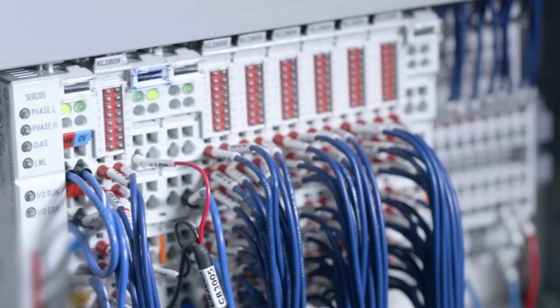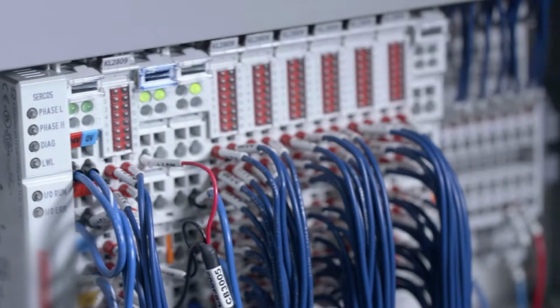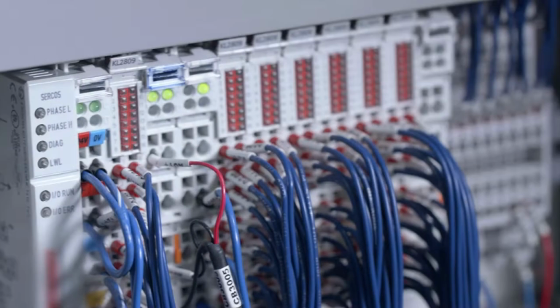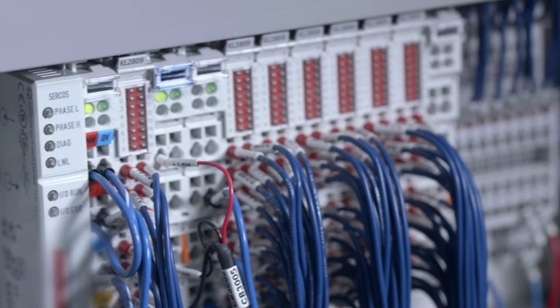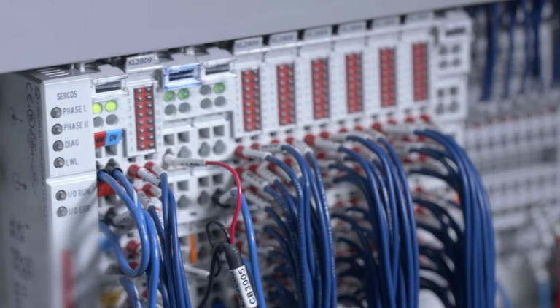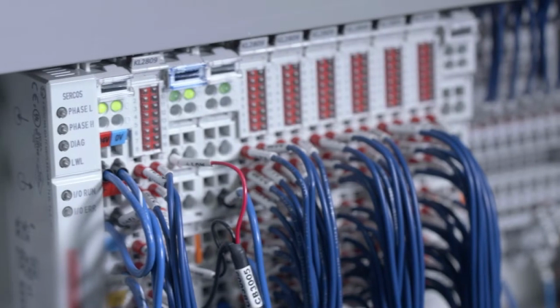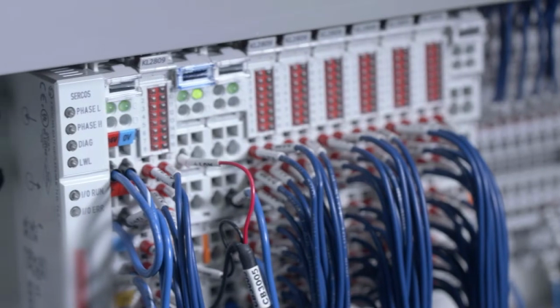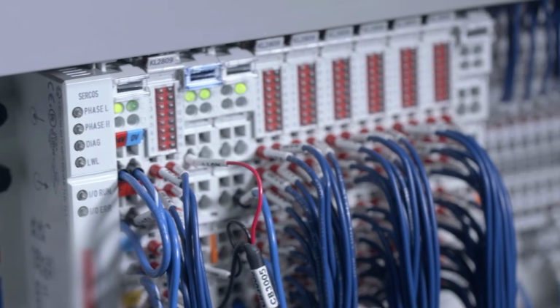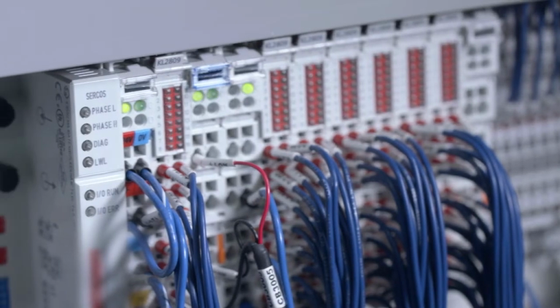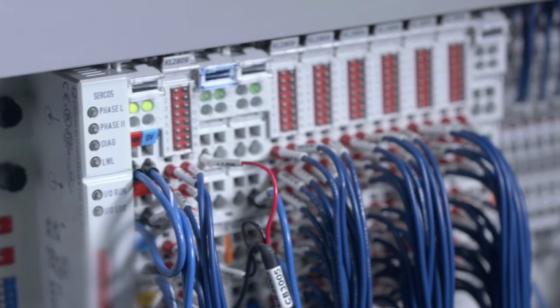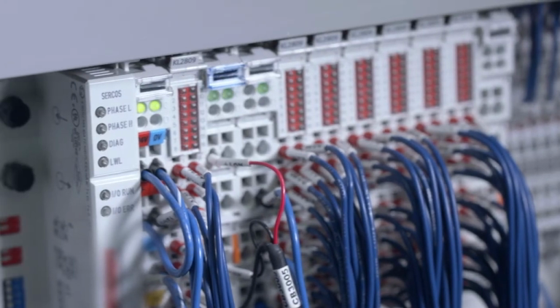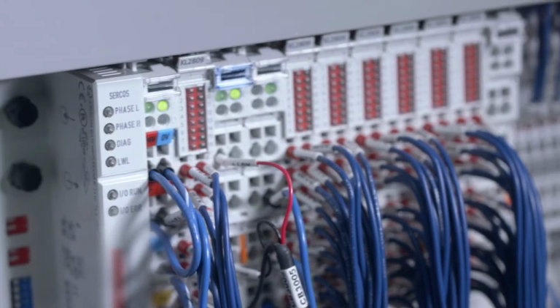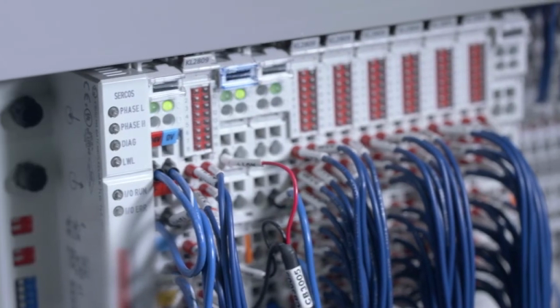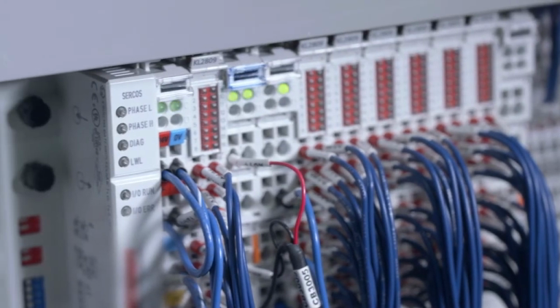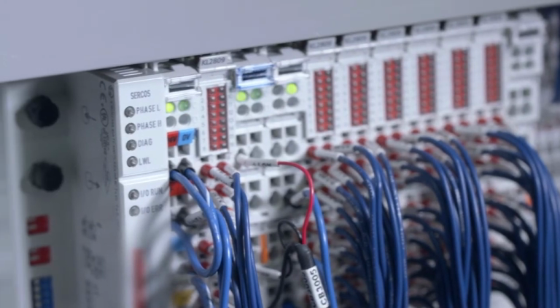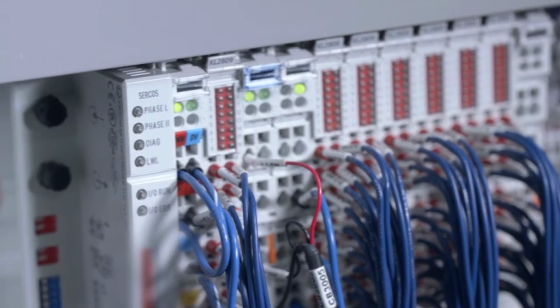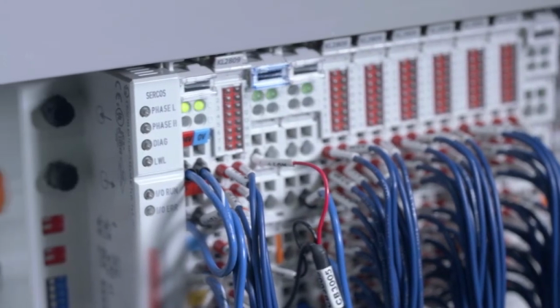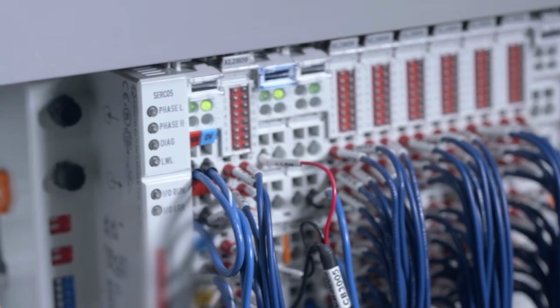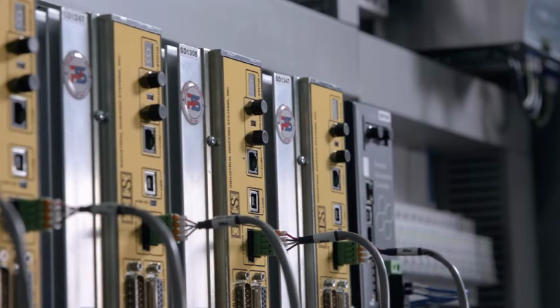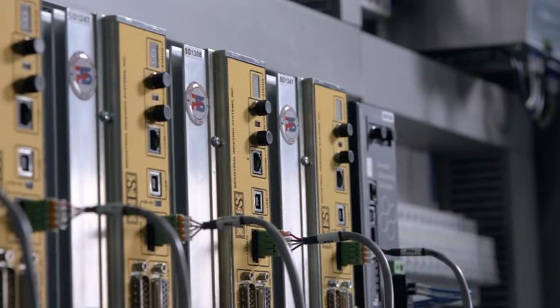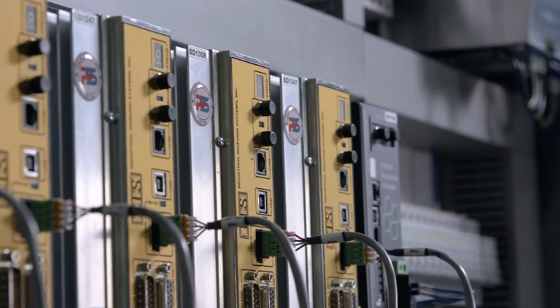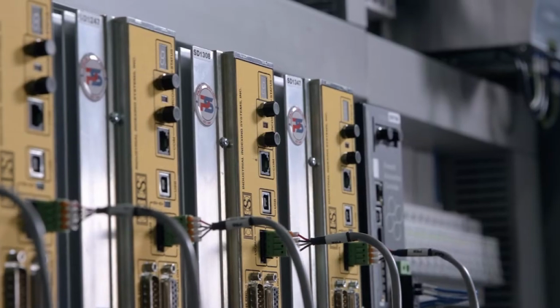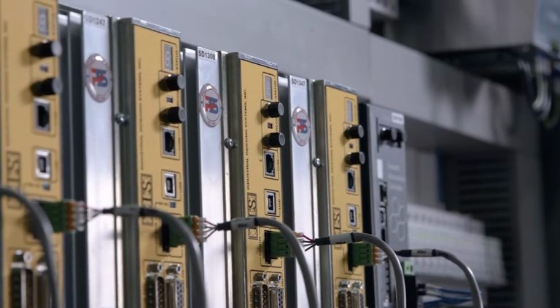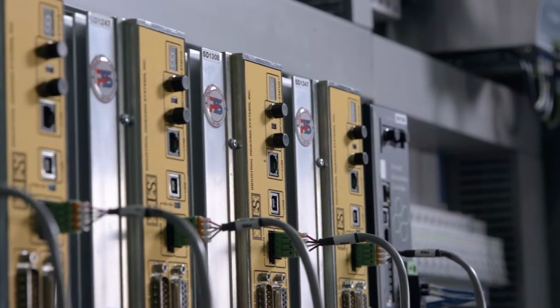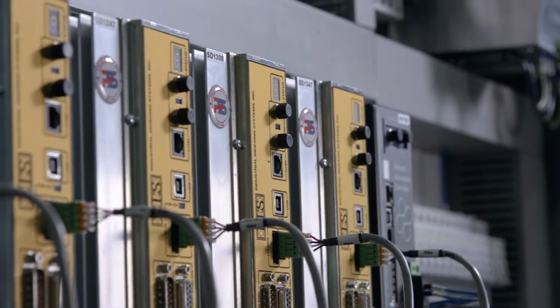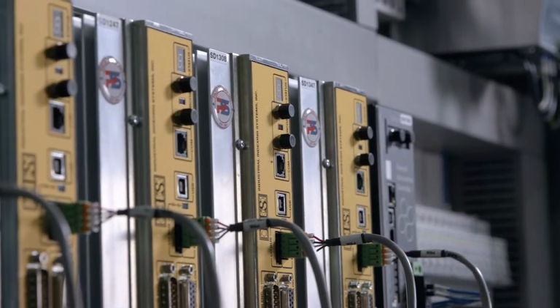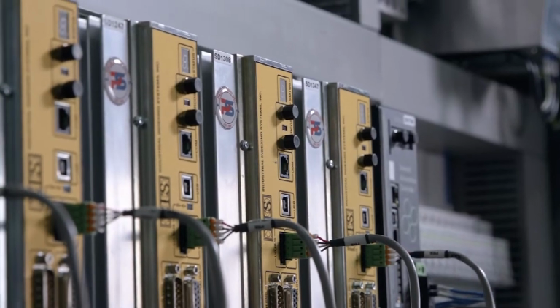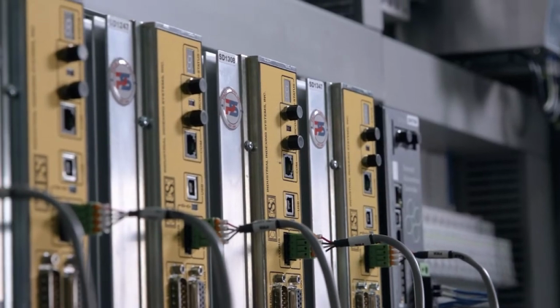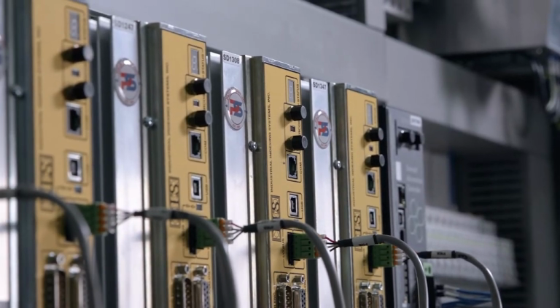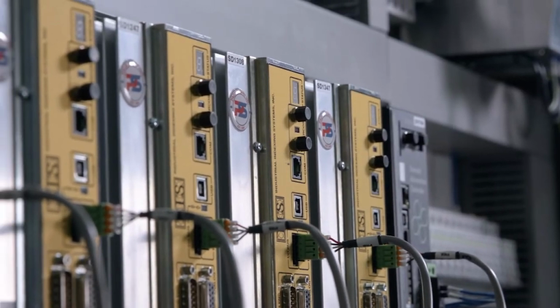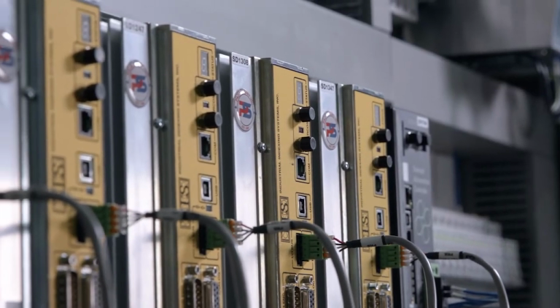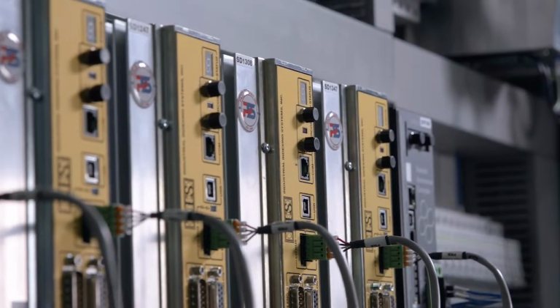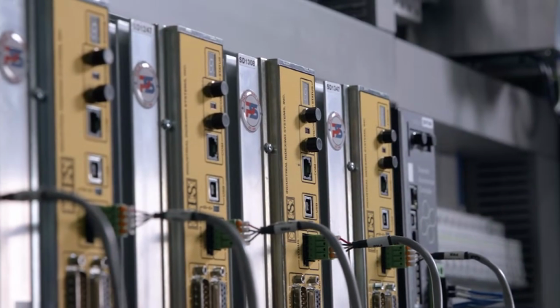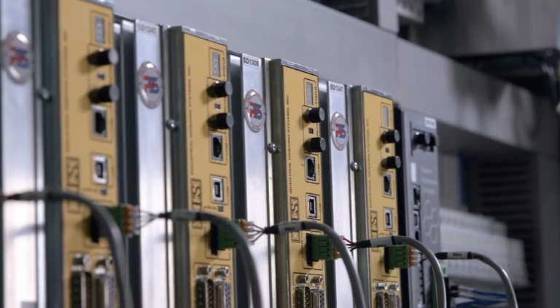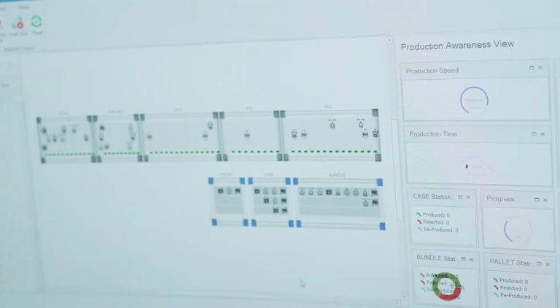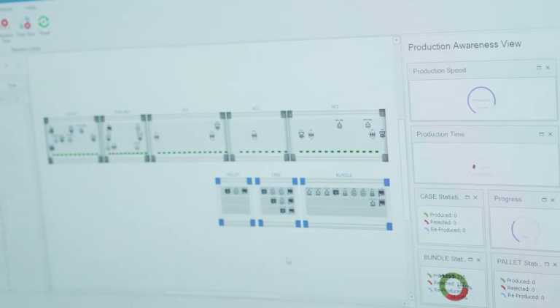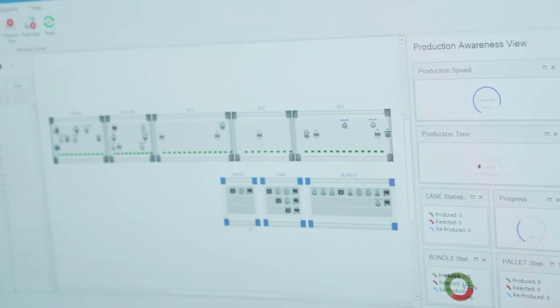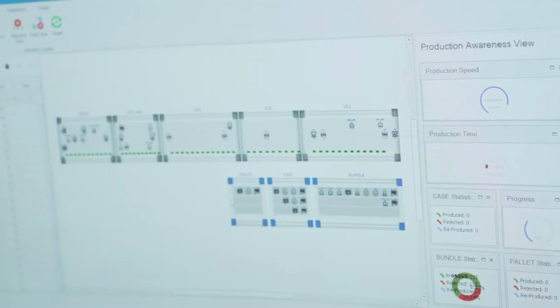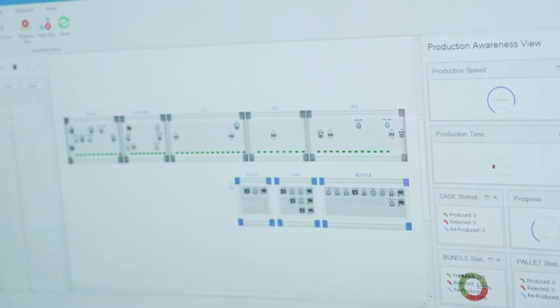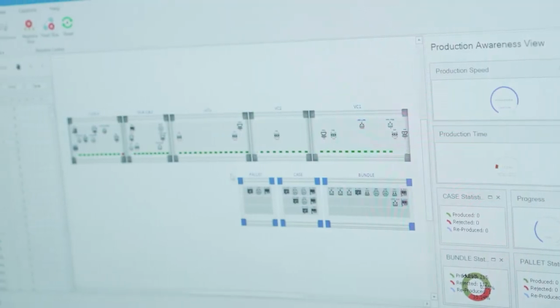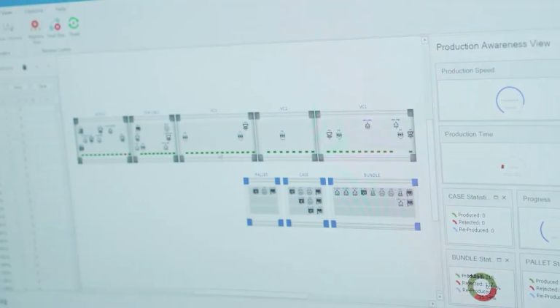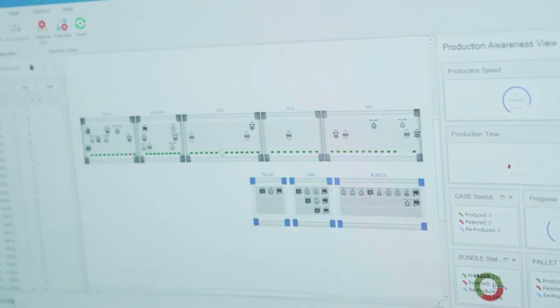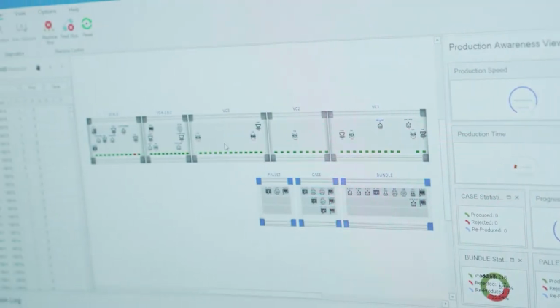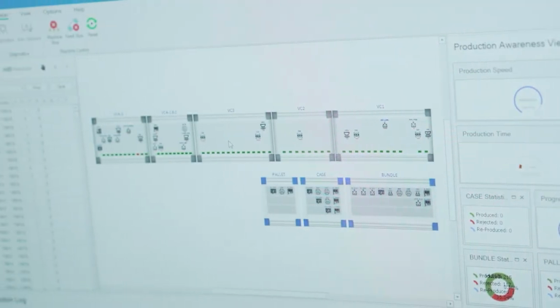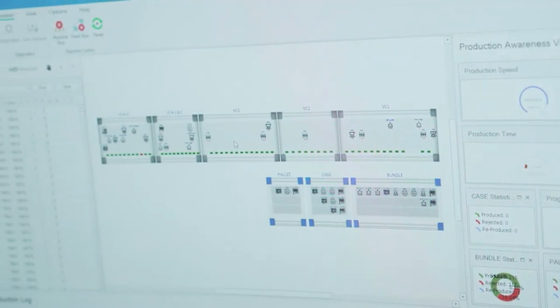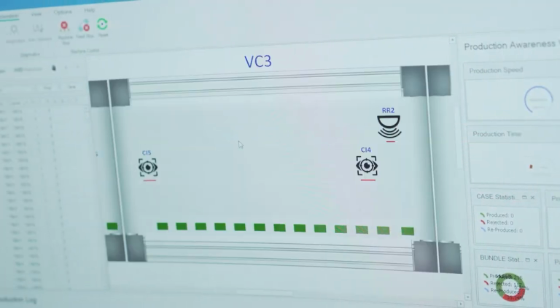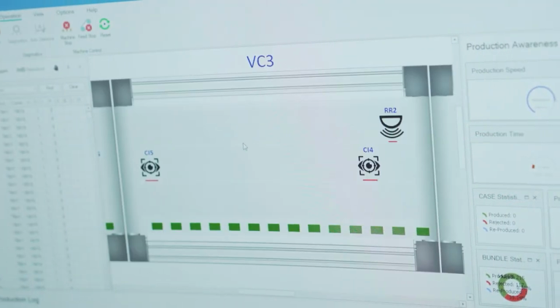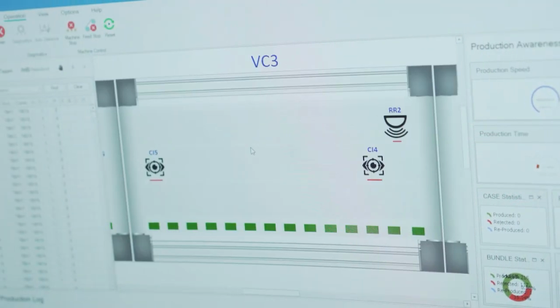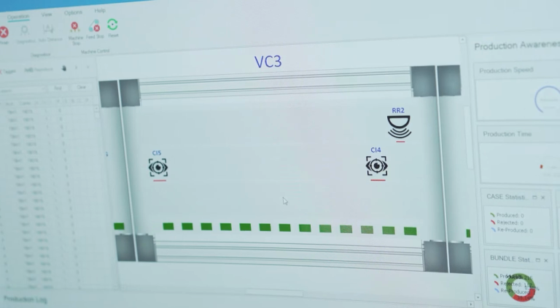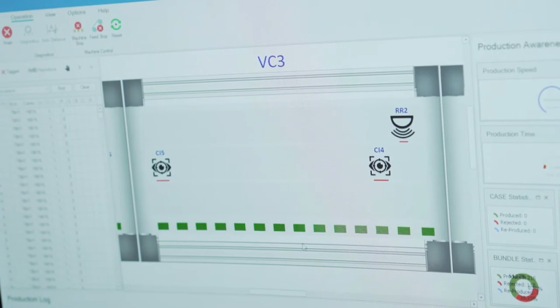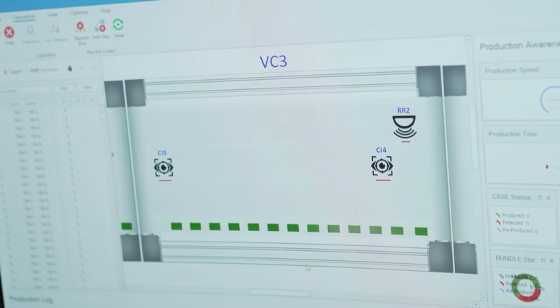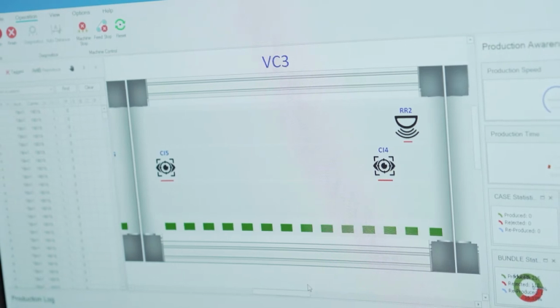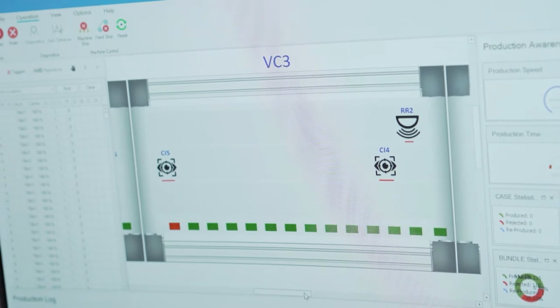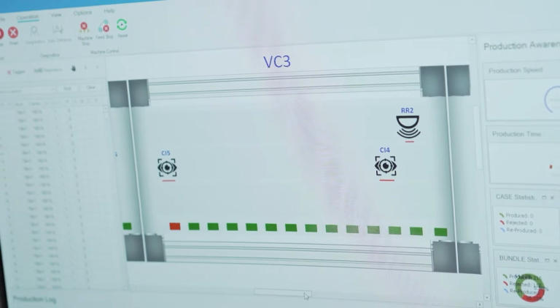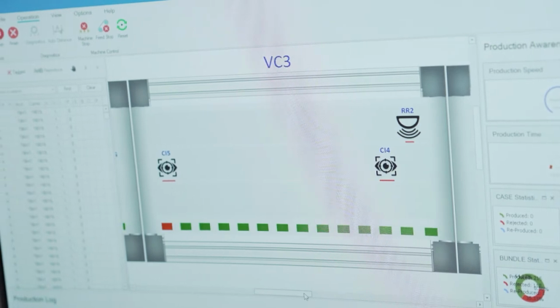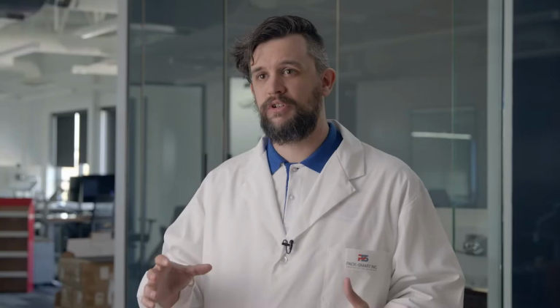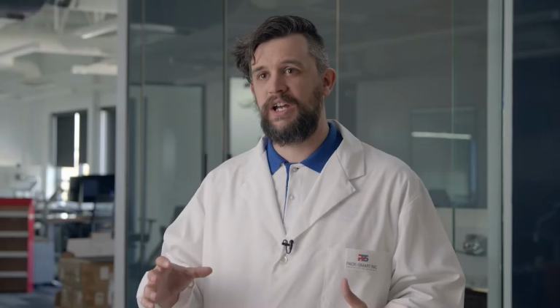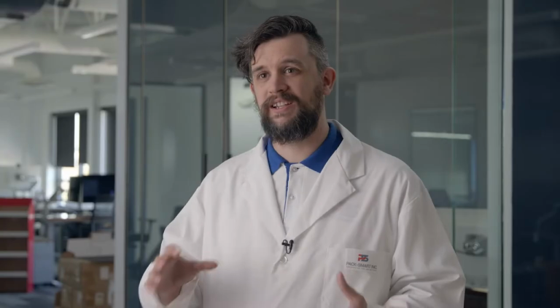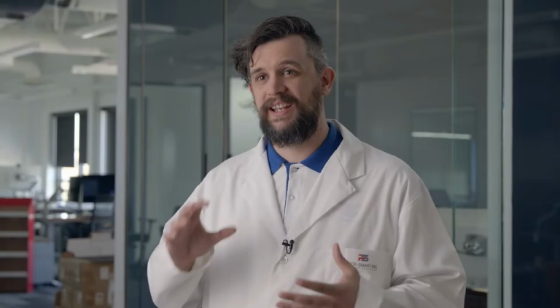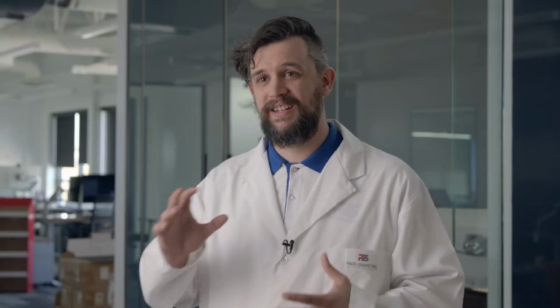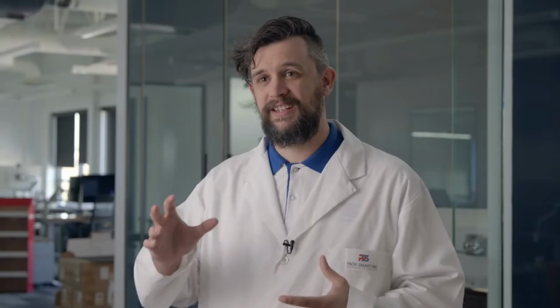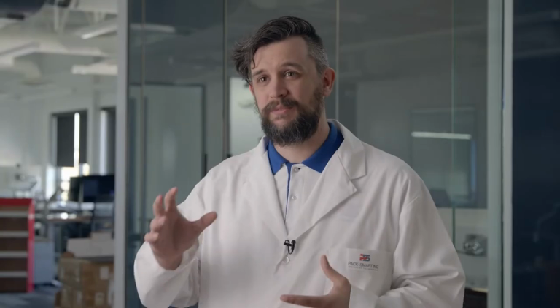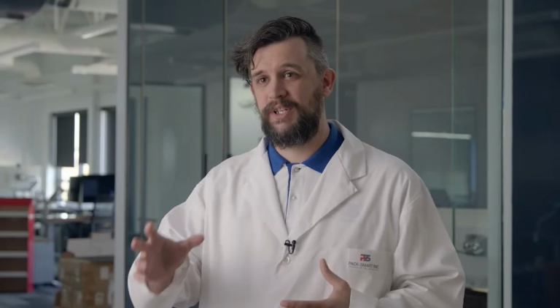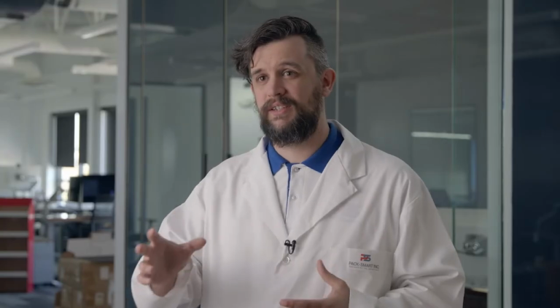All this is backed by Paxmart's state-of-the-art virtual machine control platform for complete system communication and motion control at lightning speeds.